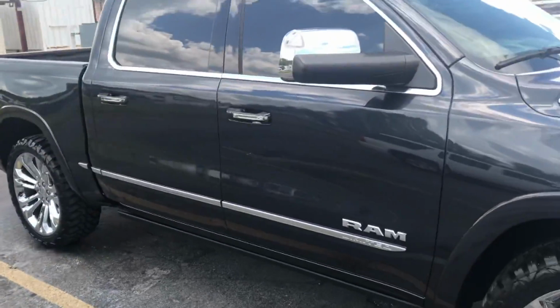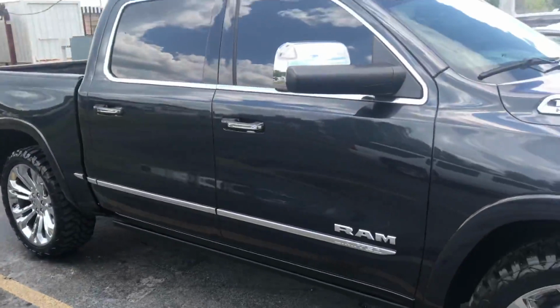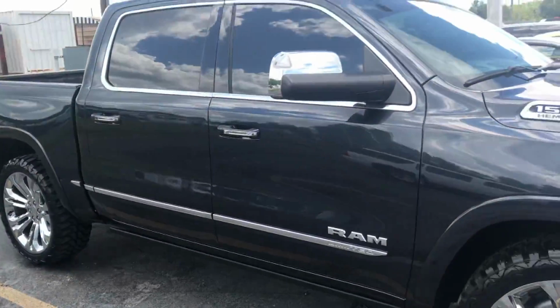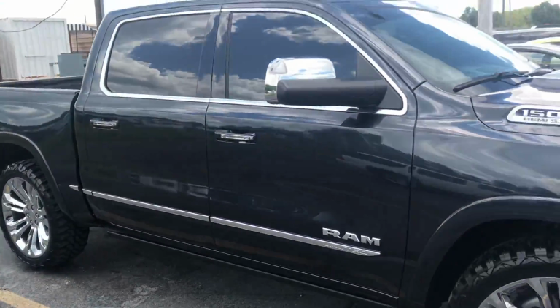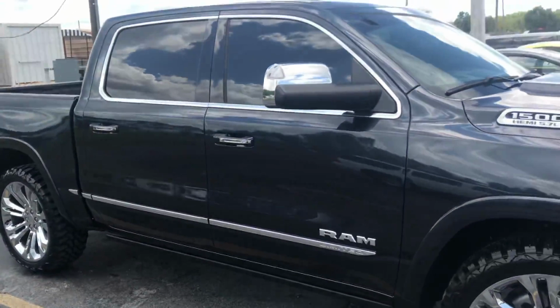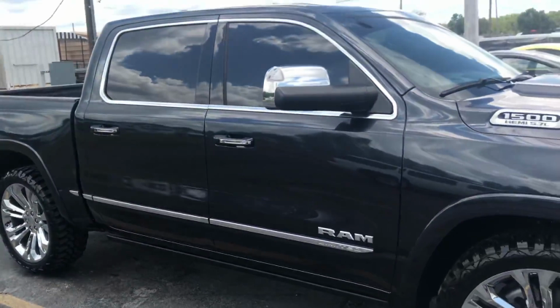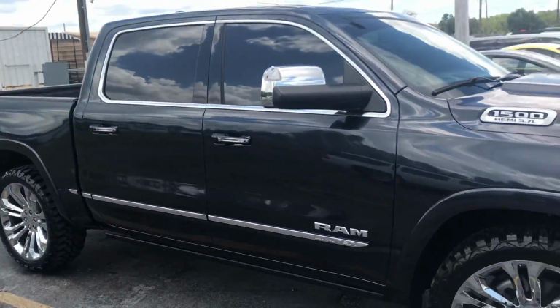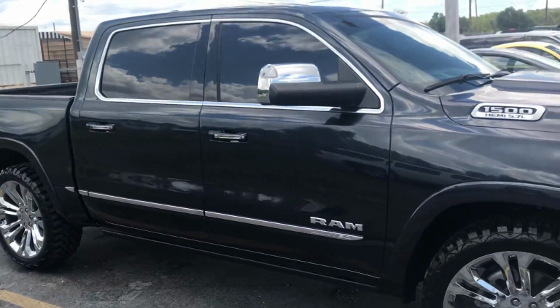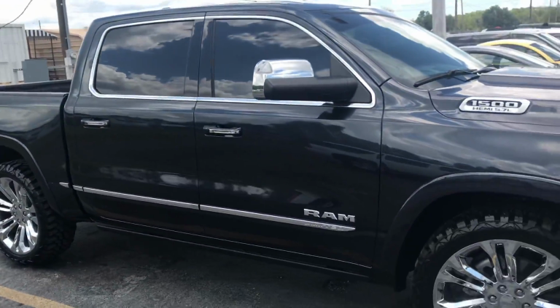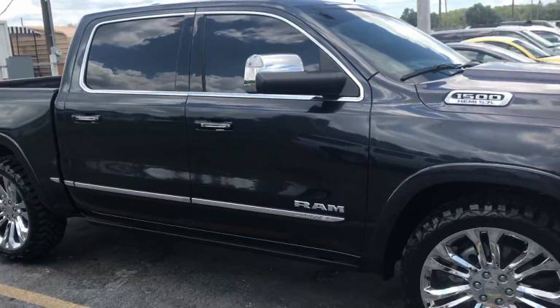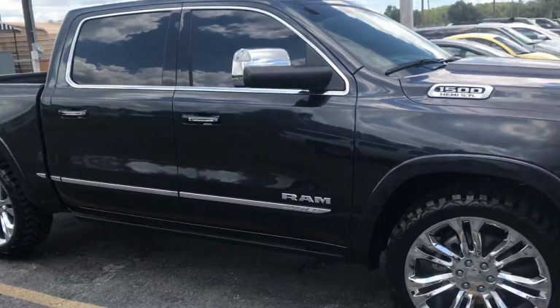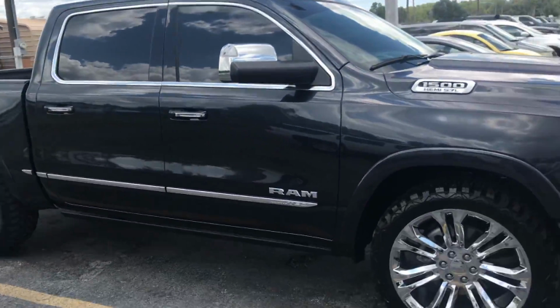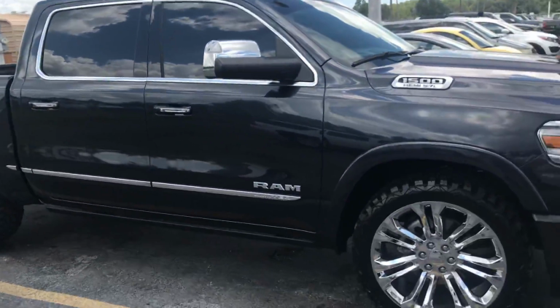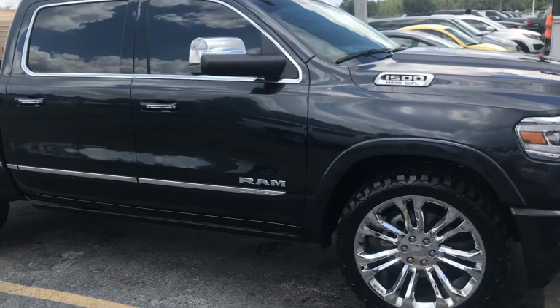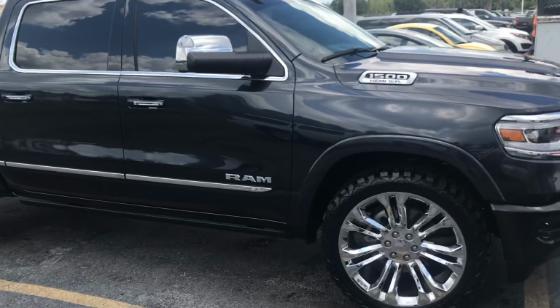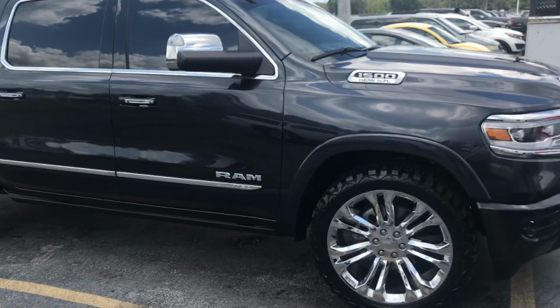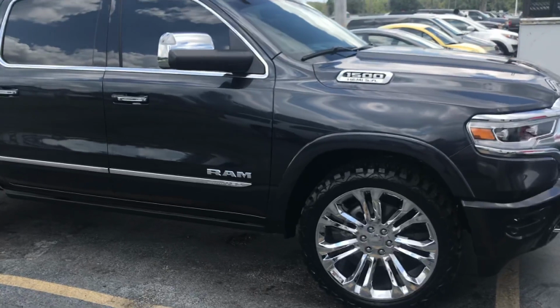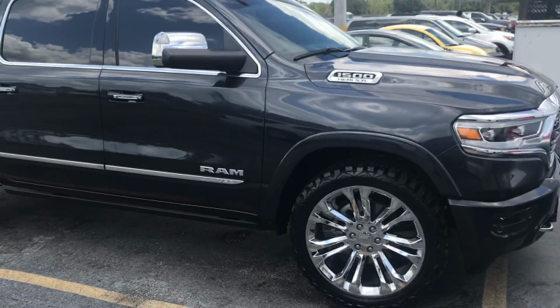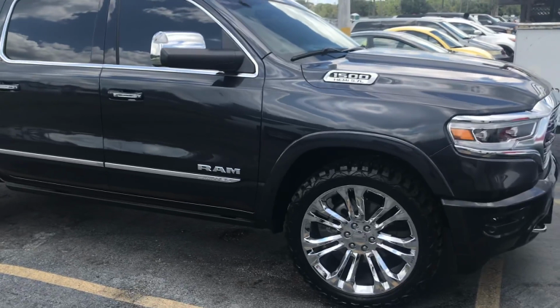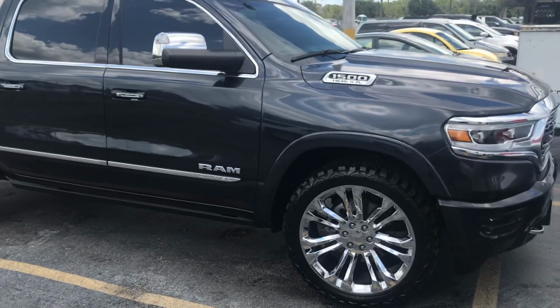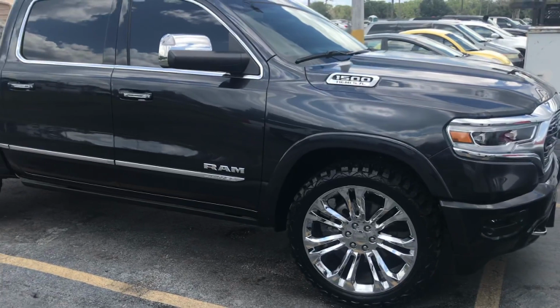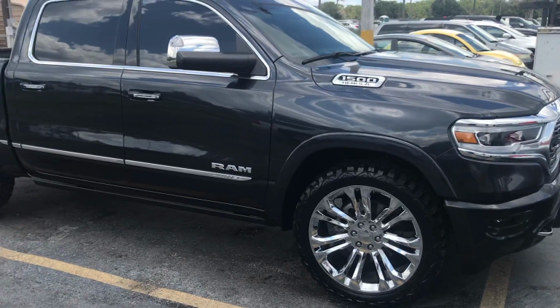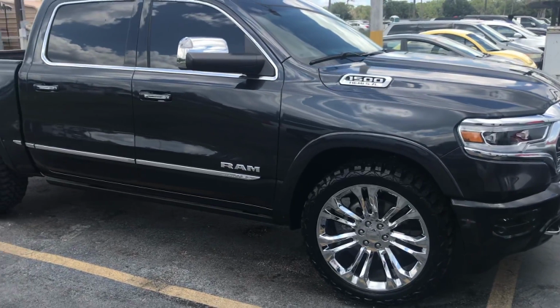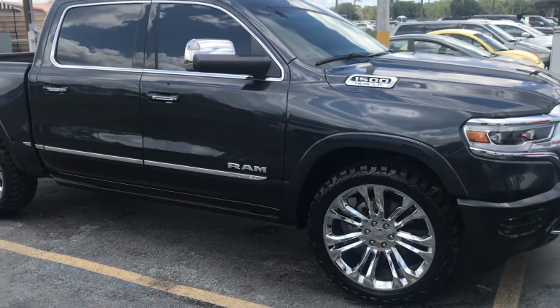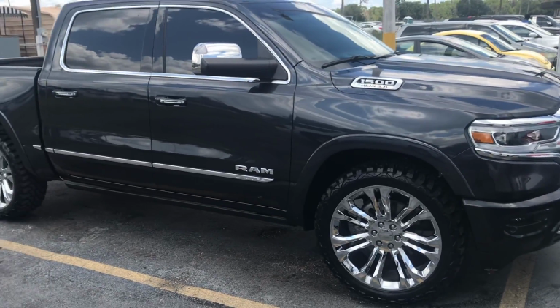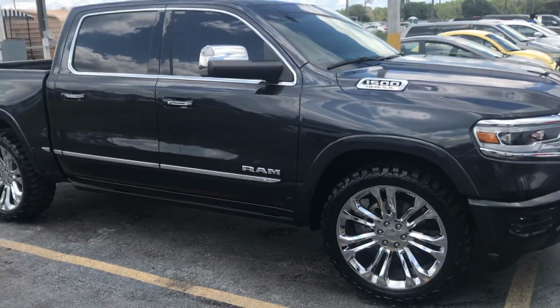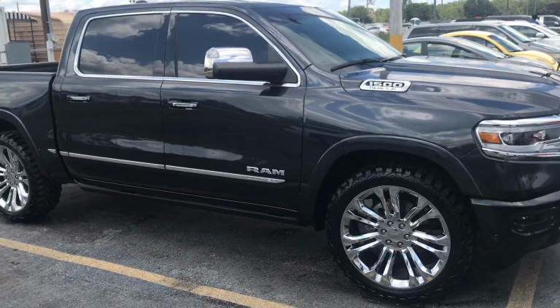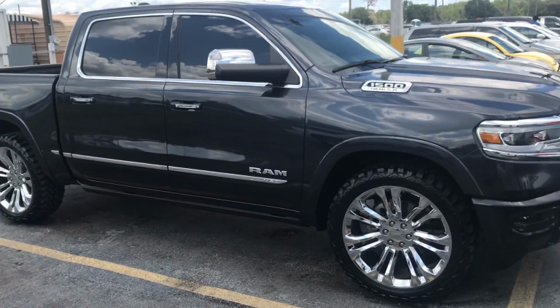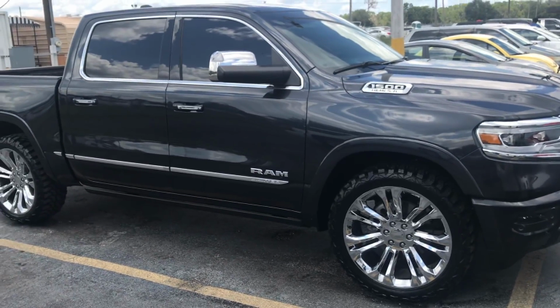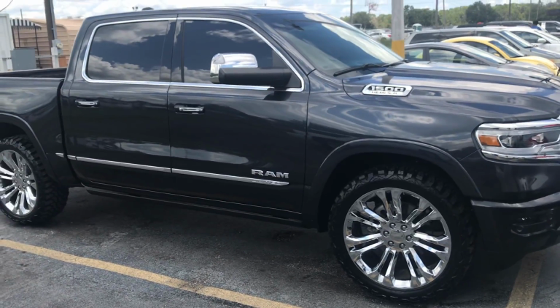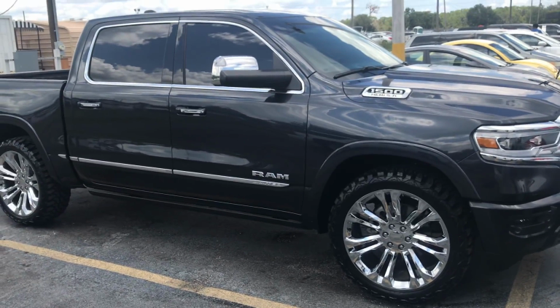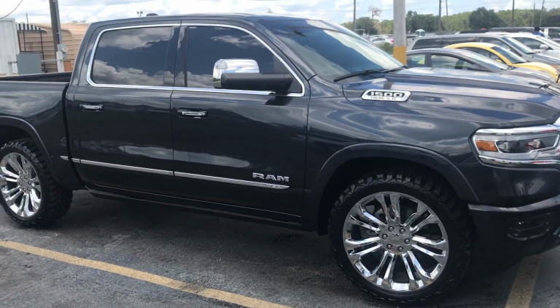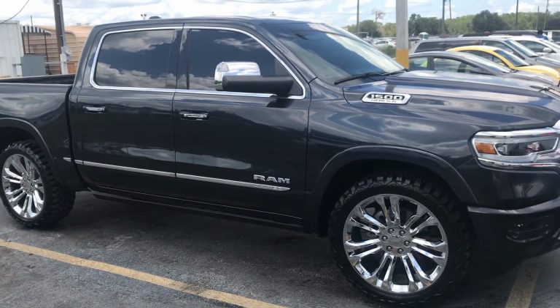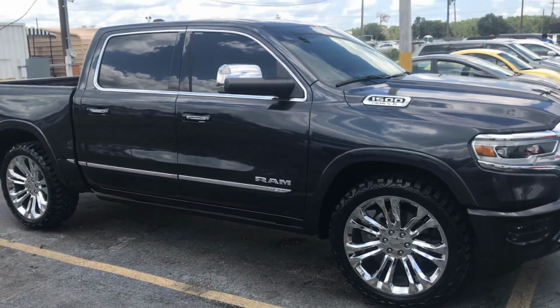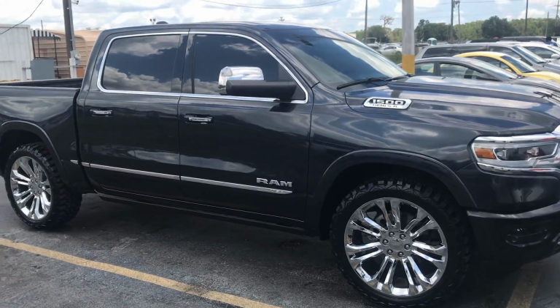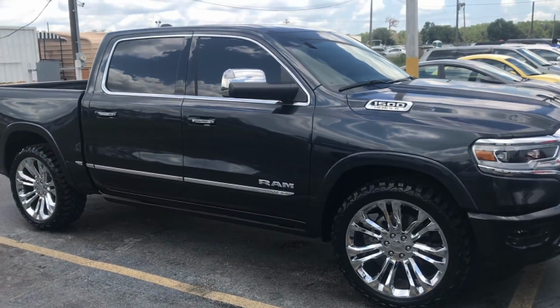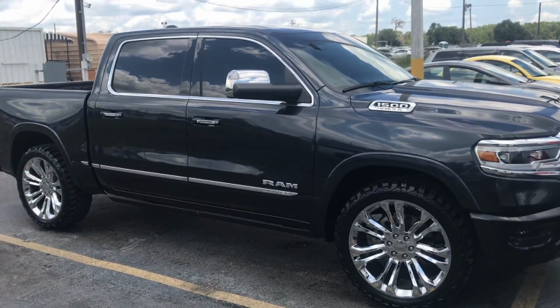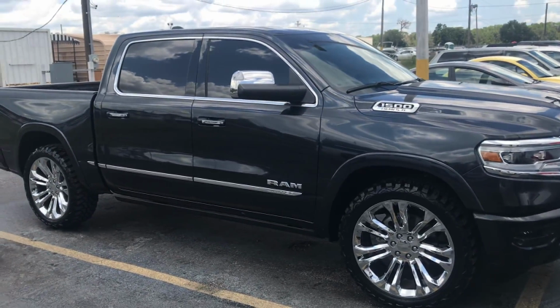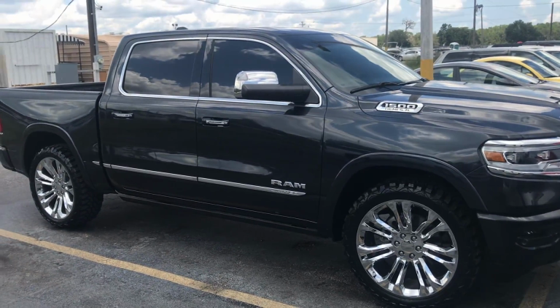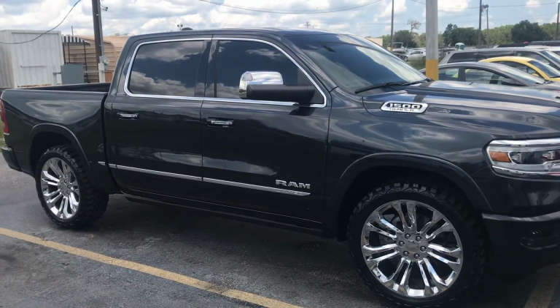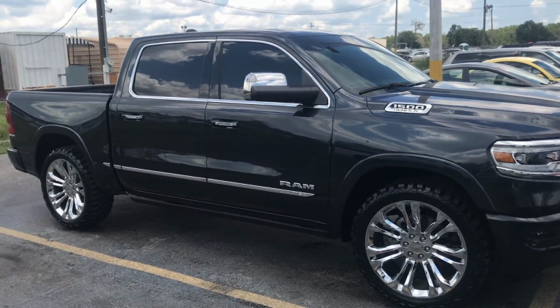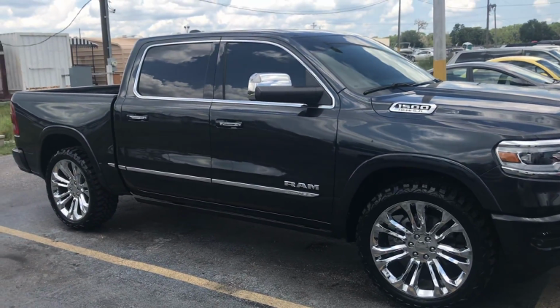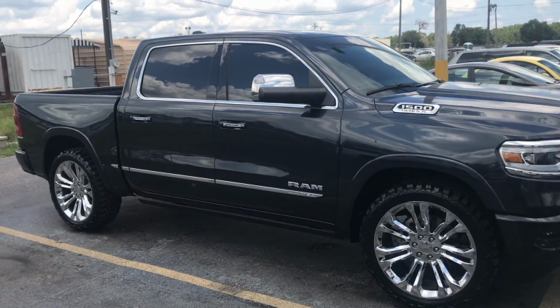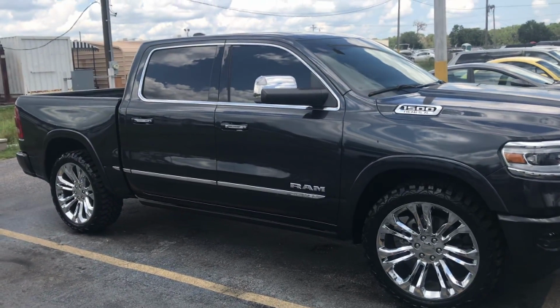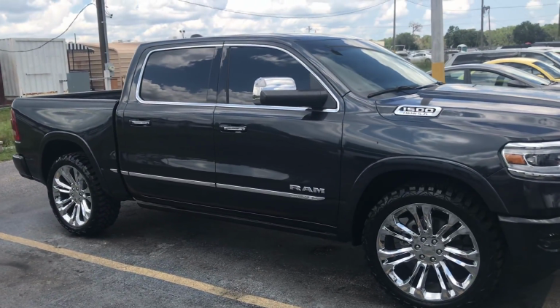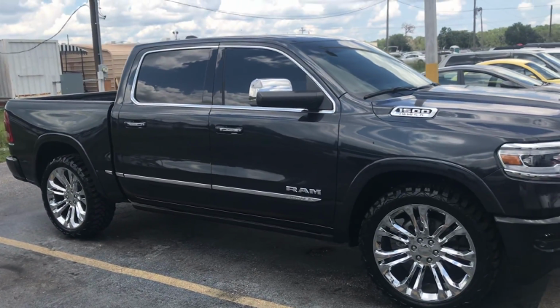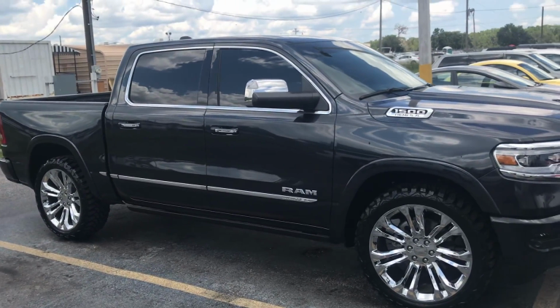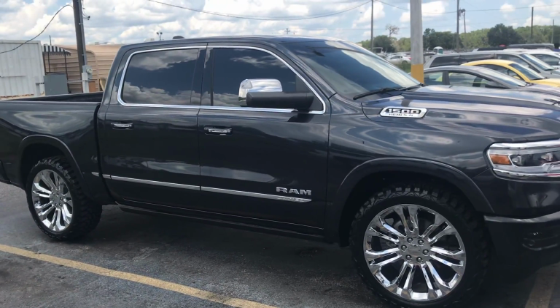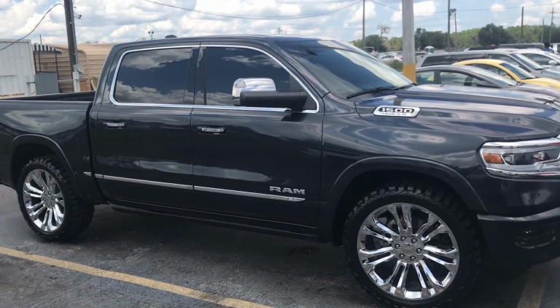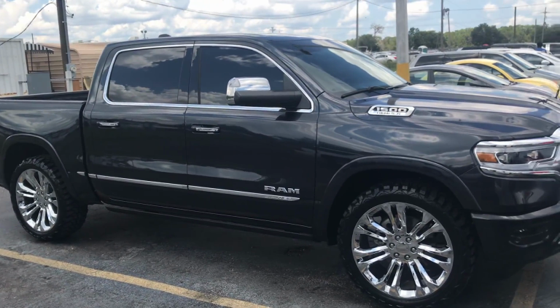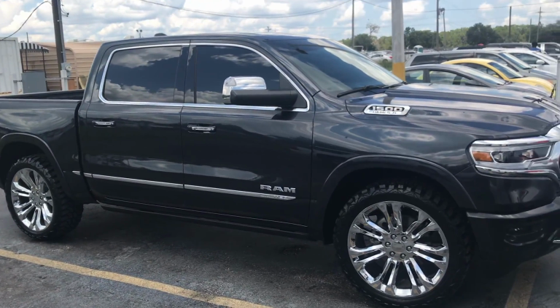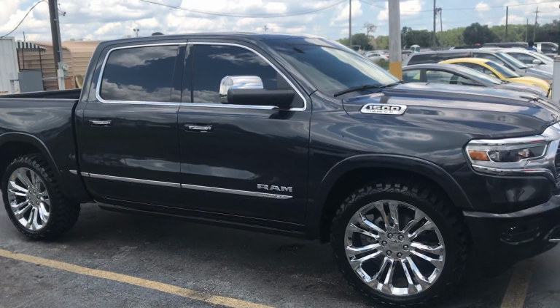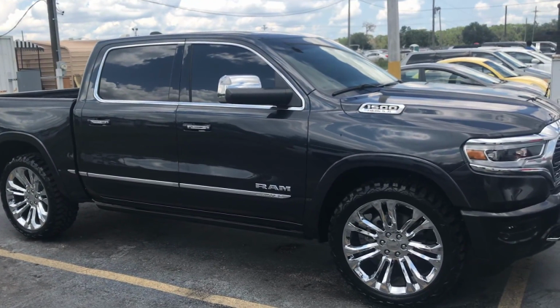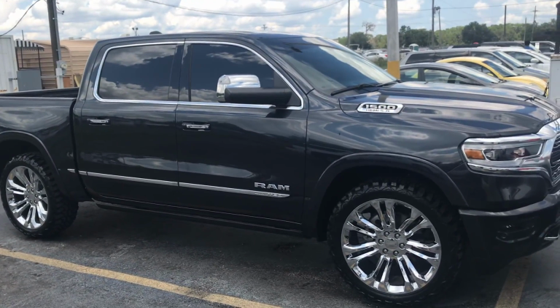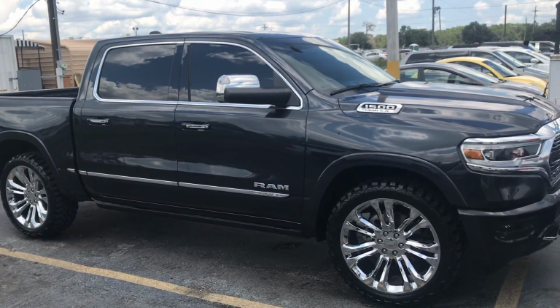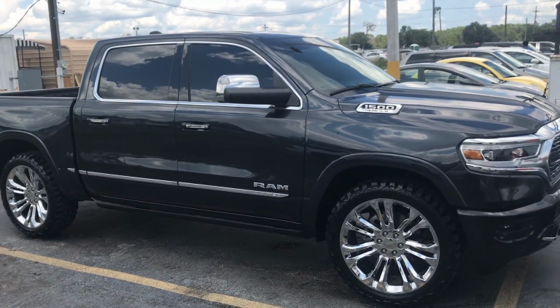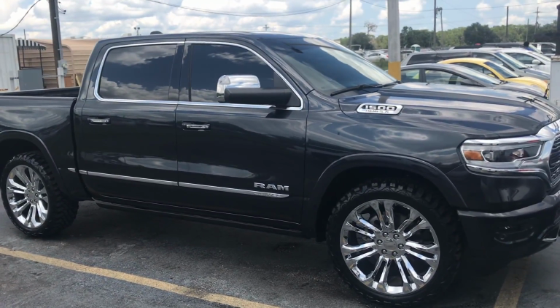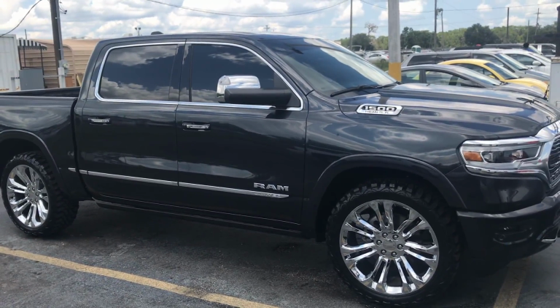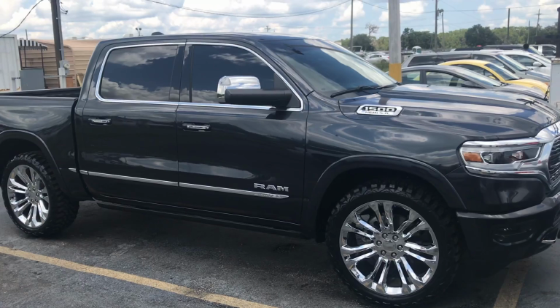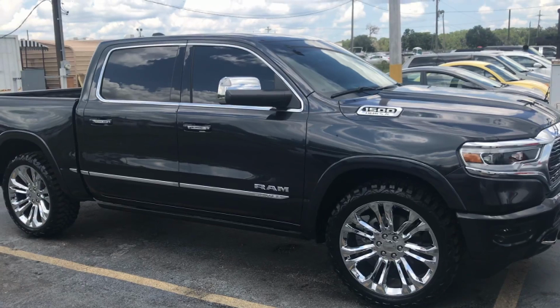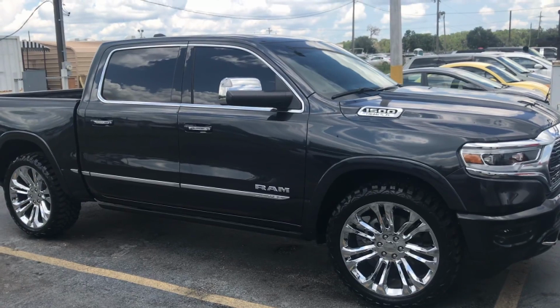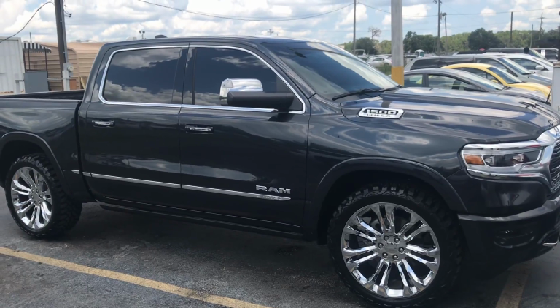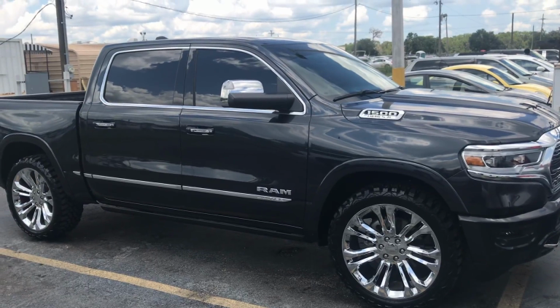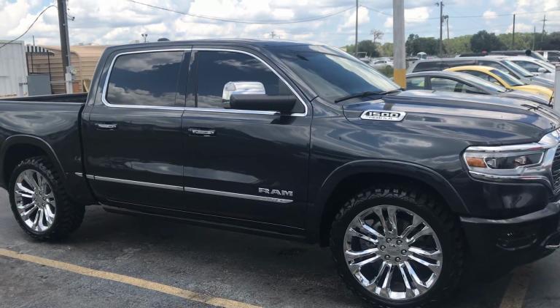I just want to bring y'all — I don't know if this is going to be the last video of this Ram or not, but we will be getting another Ram.